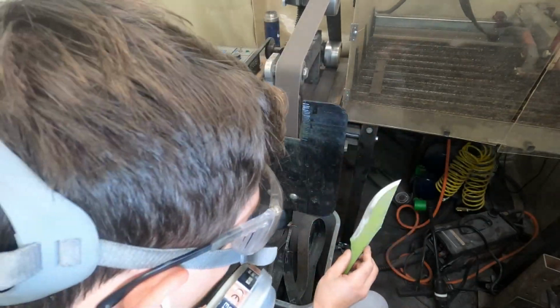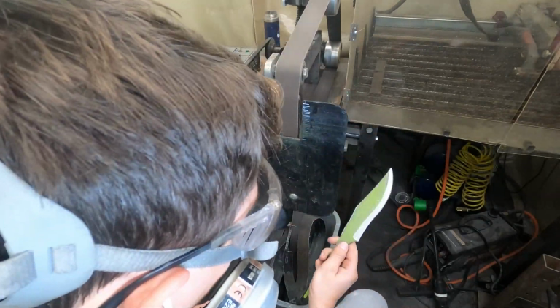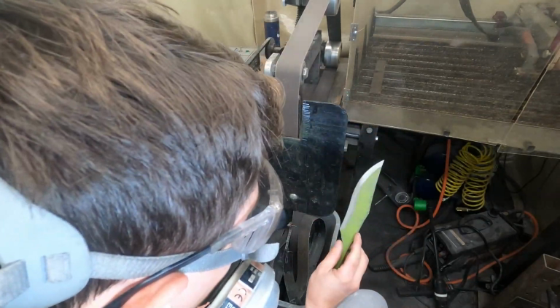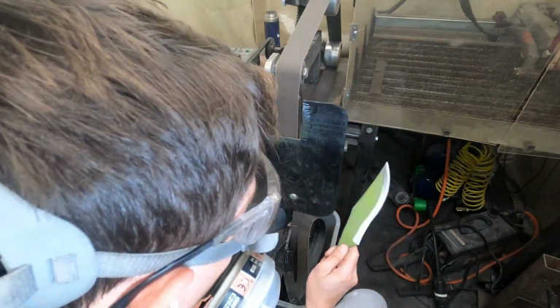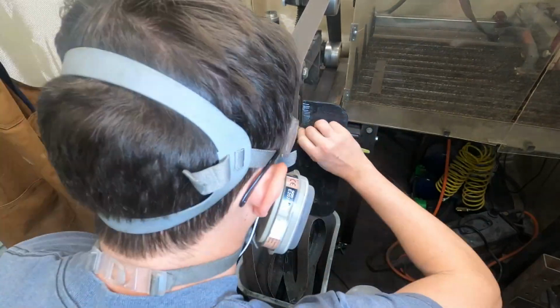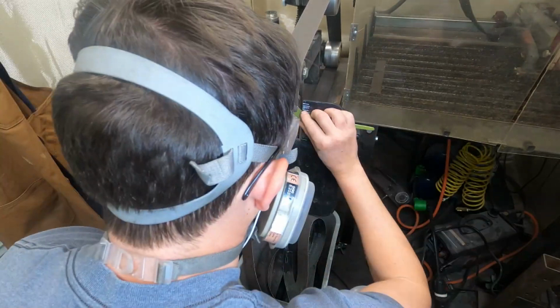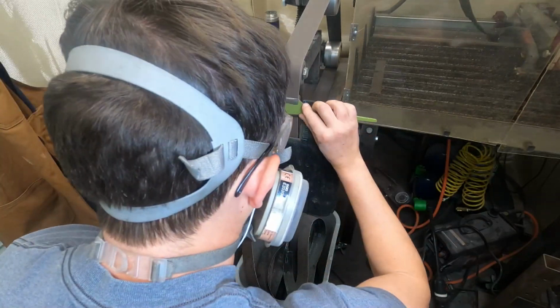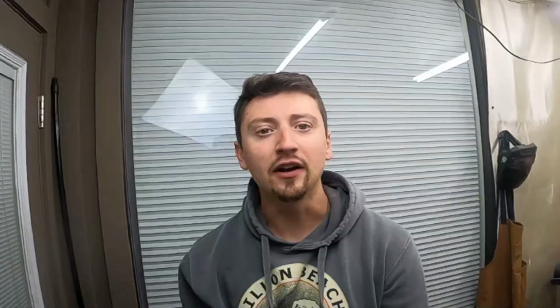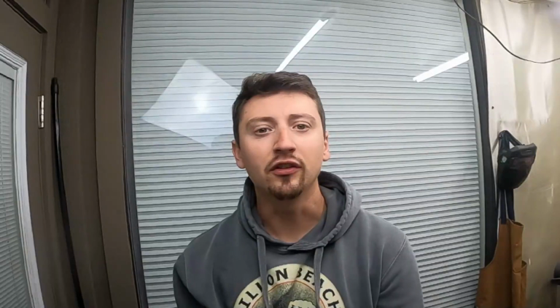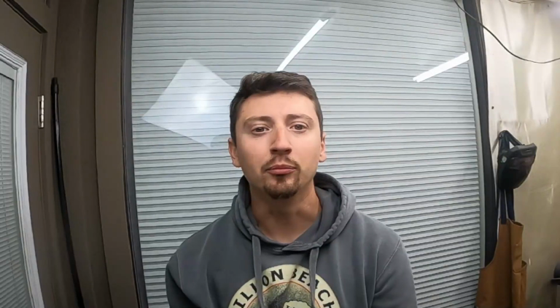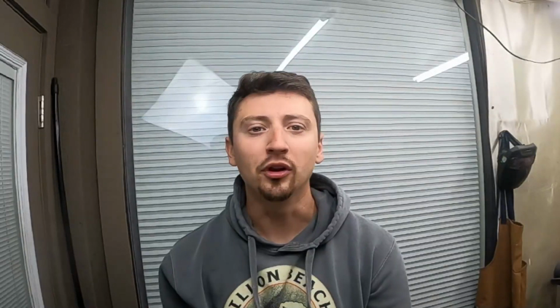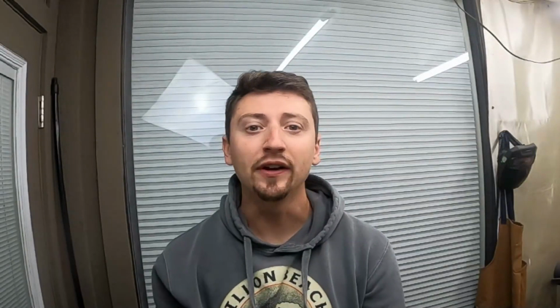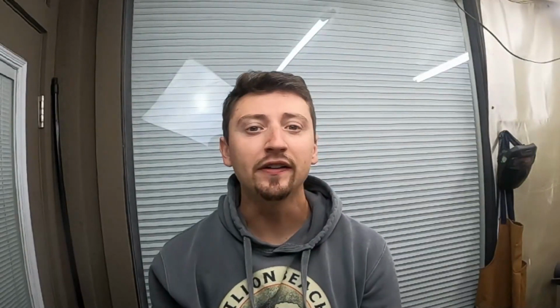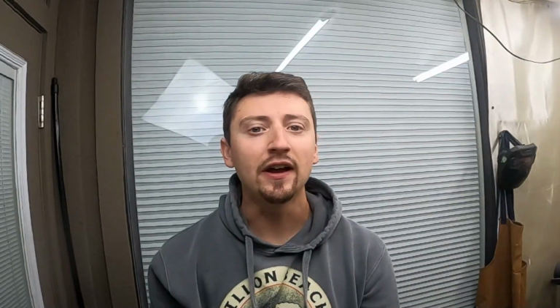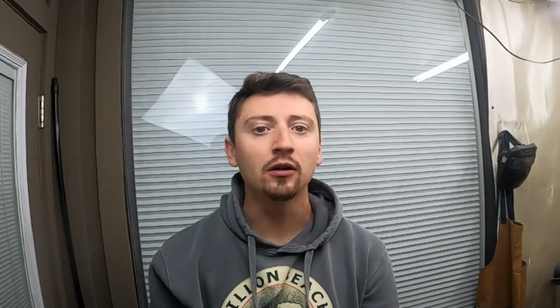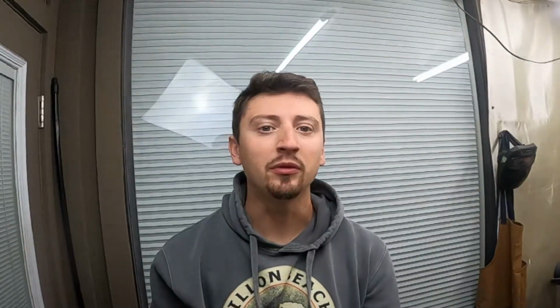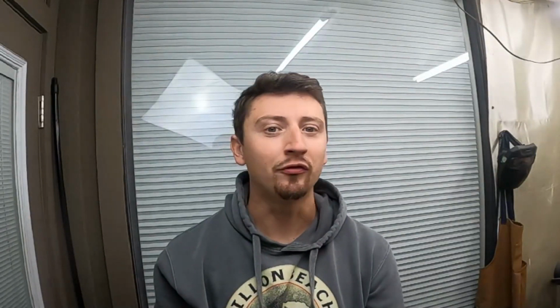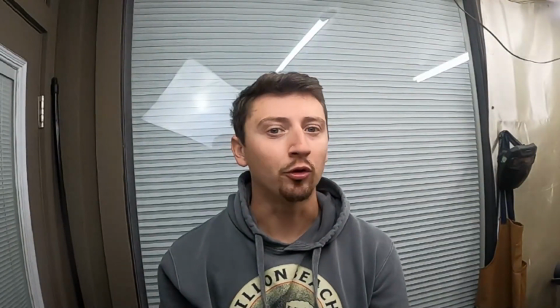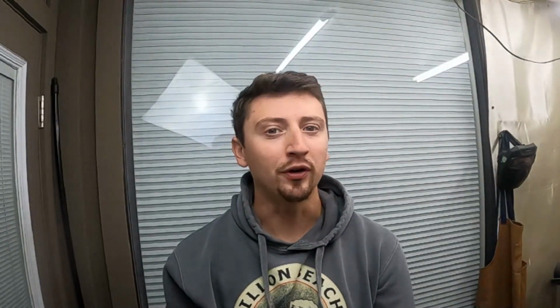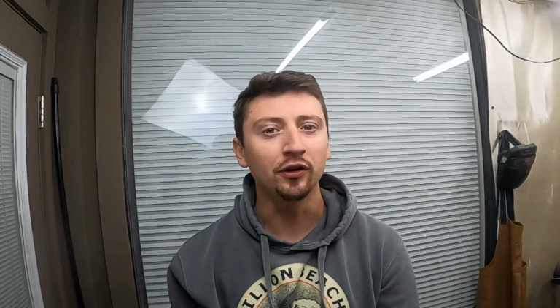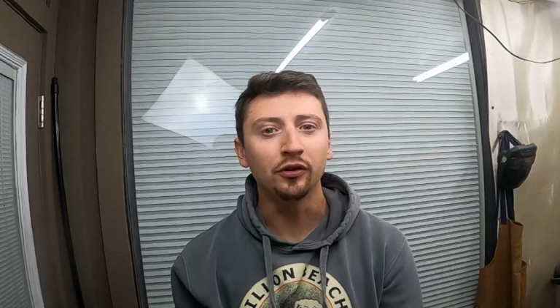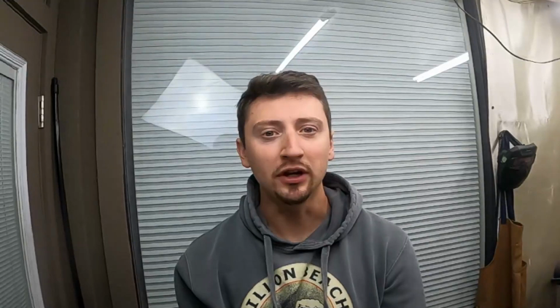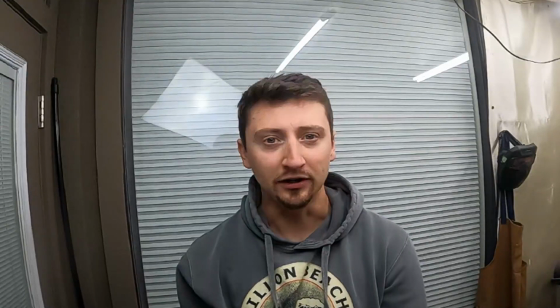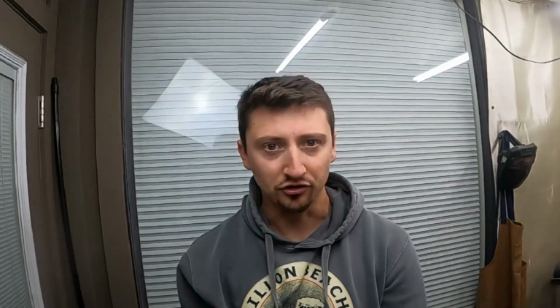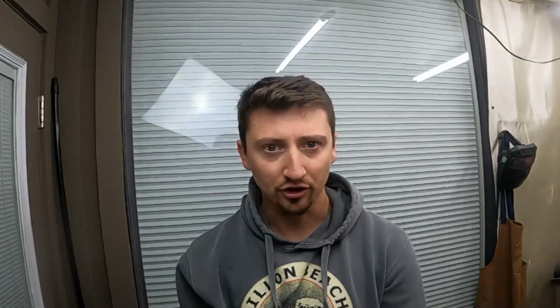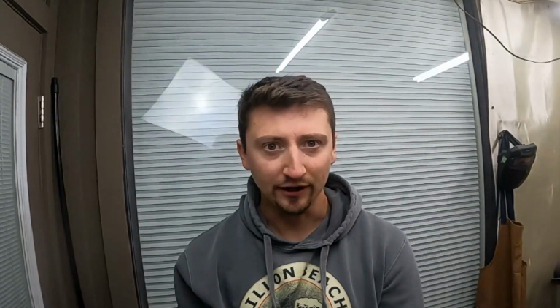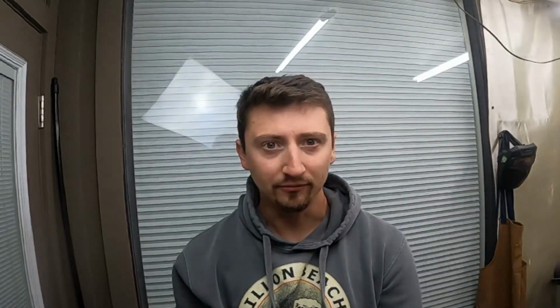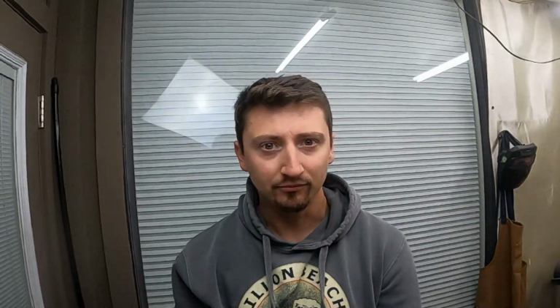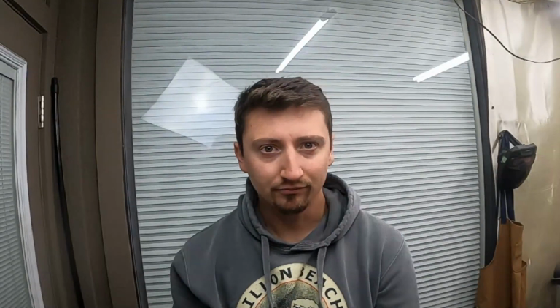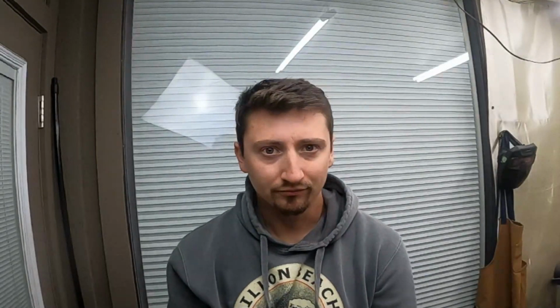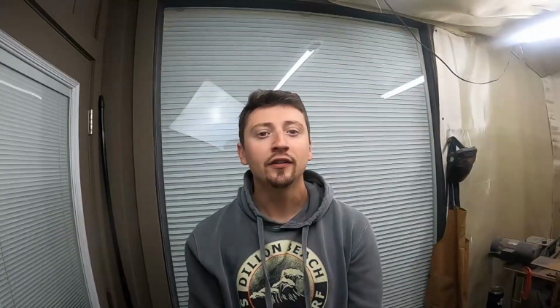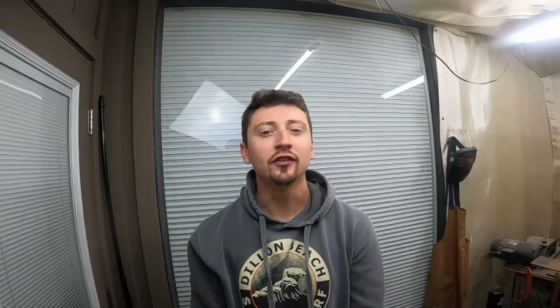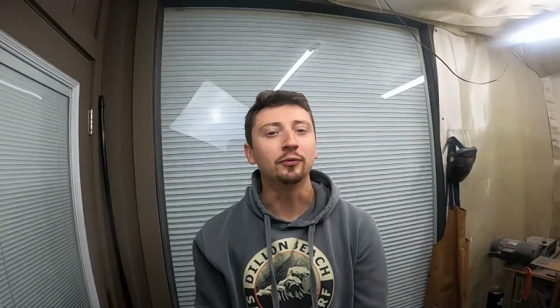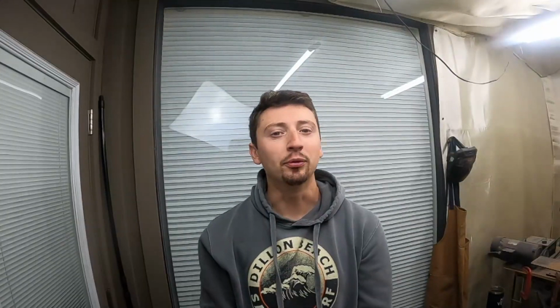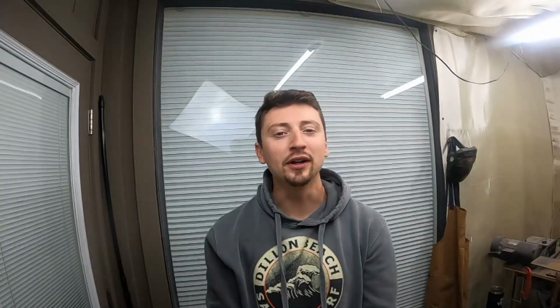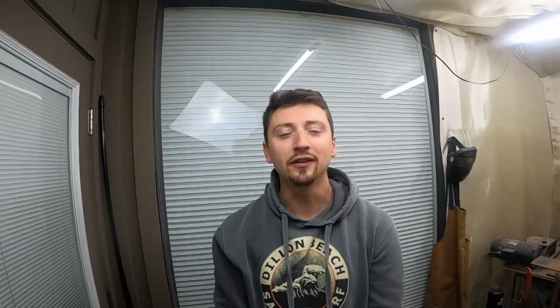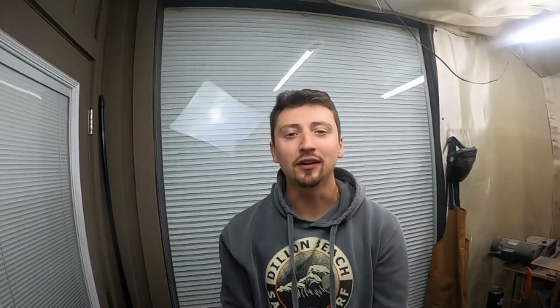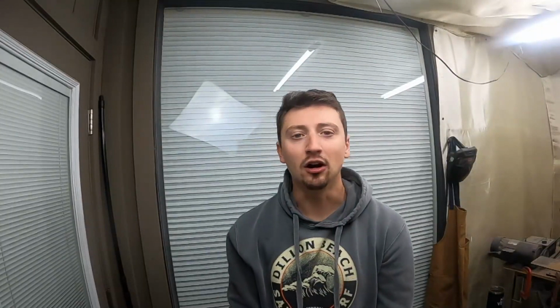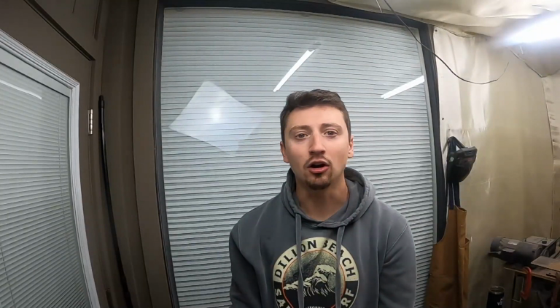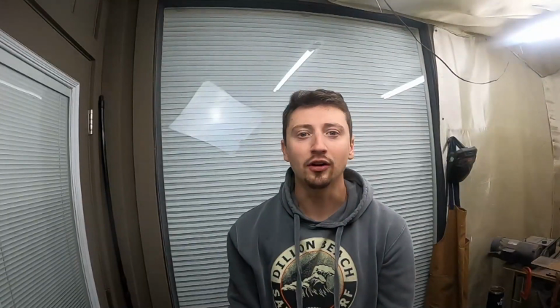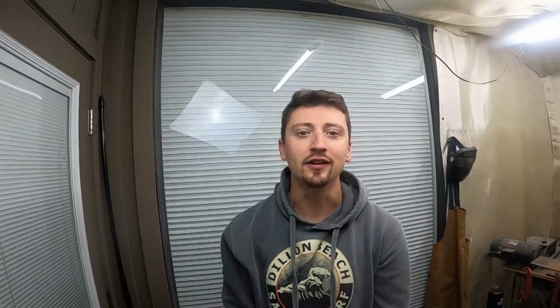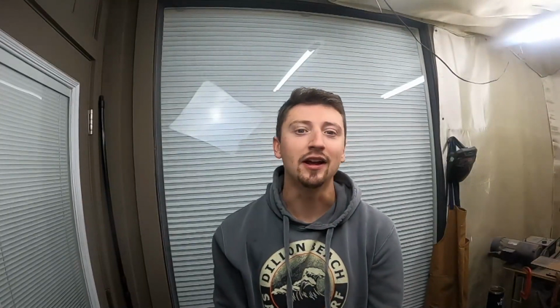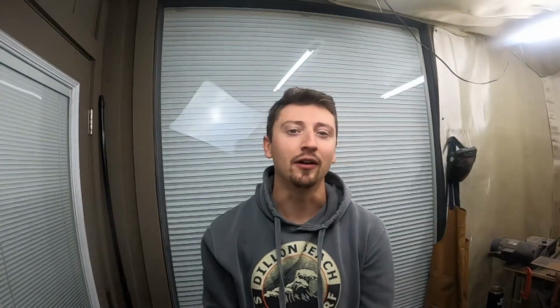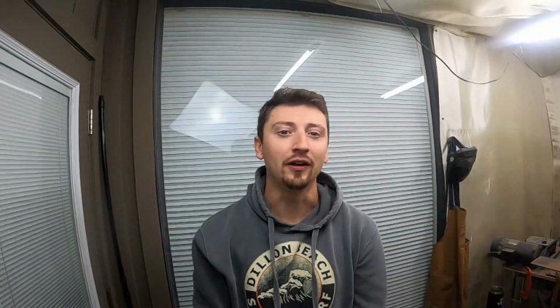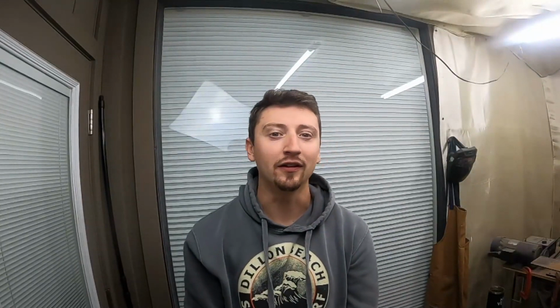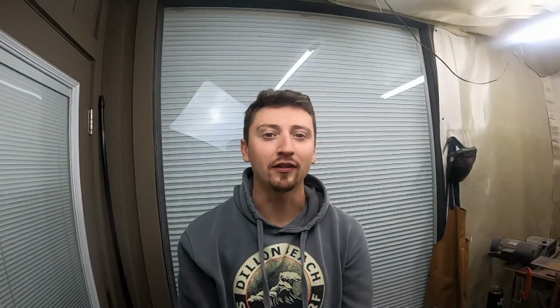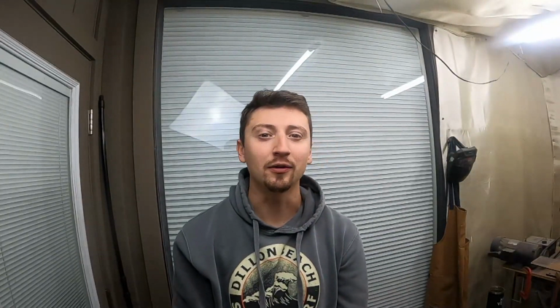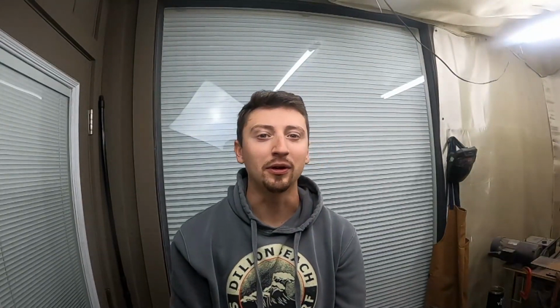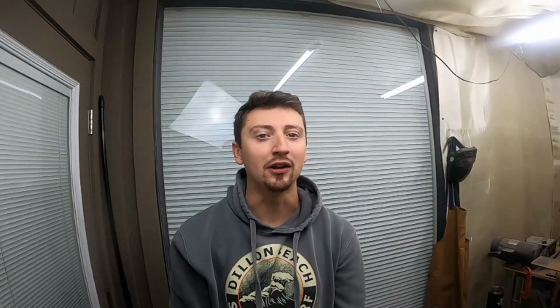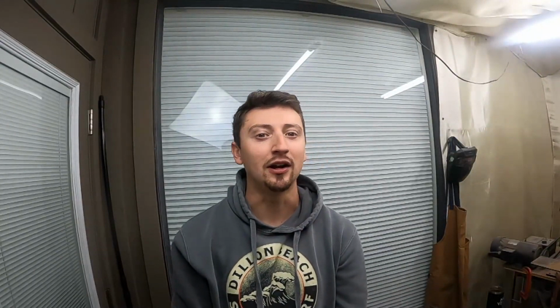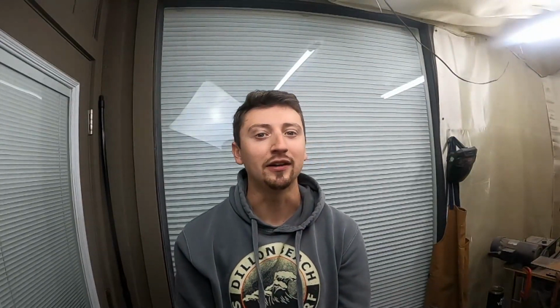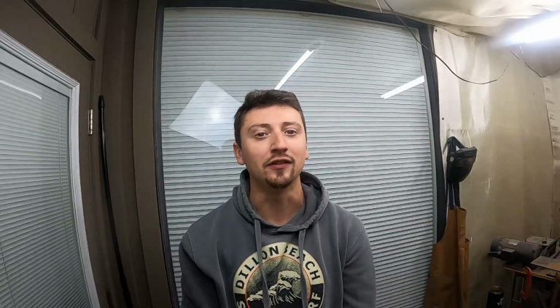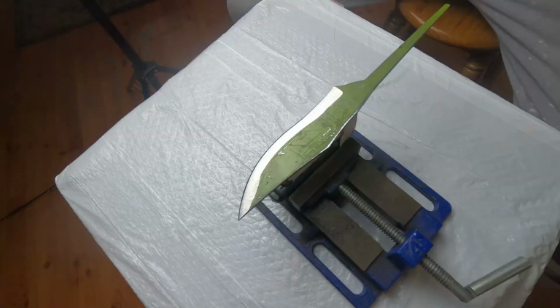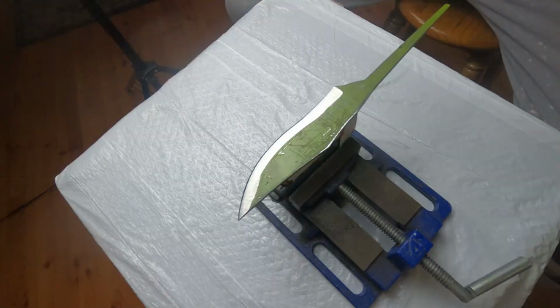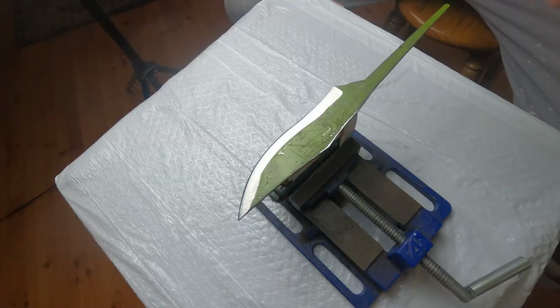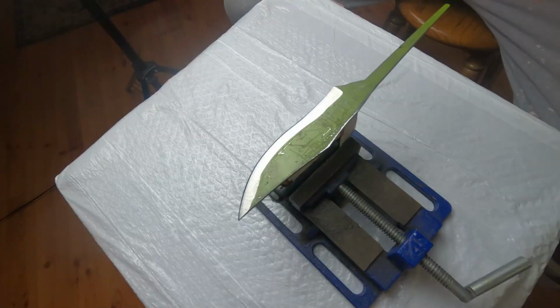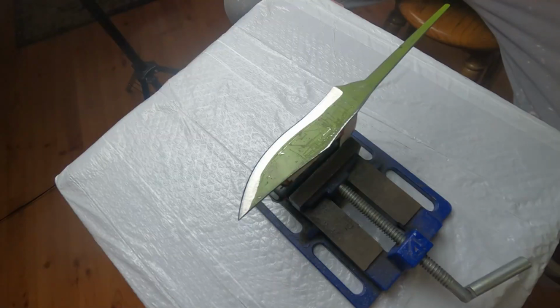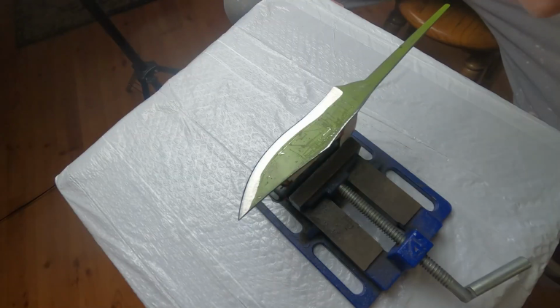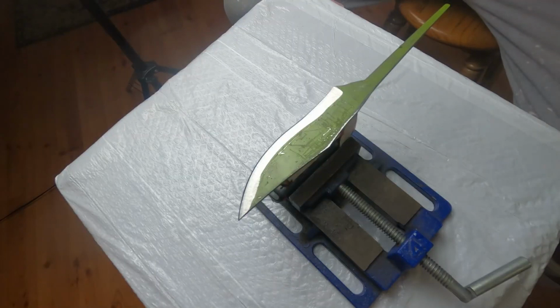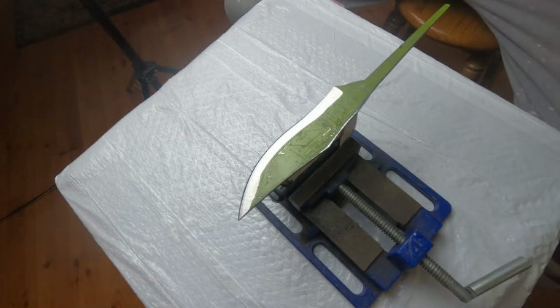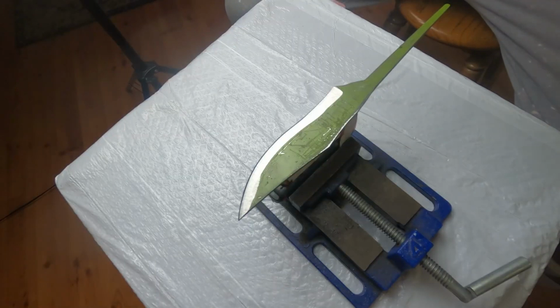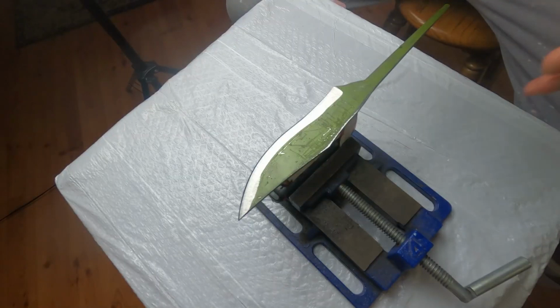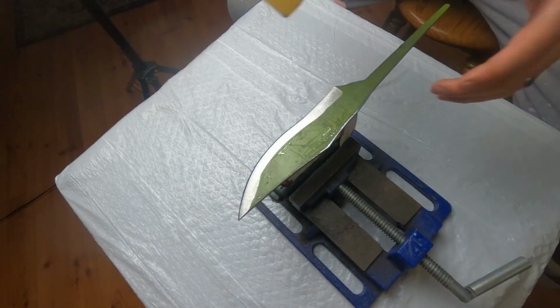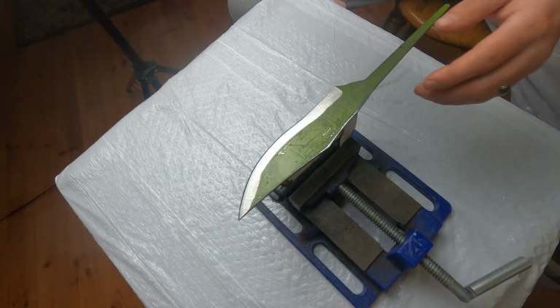Now we're going to sand the blade down before we do the heat treat. Since the blade isn't hardened yet, it's going to be a lot easier to get out the scratches.